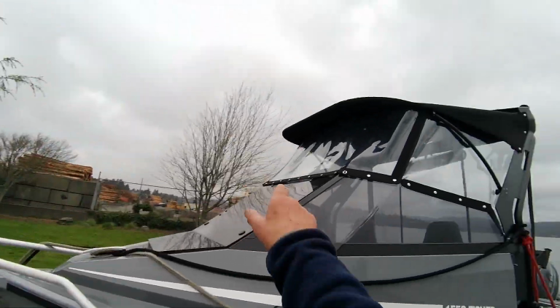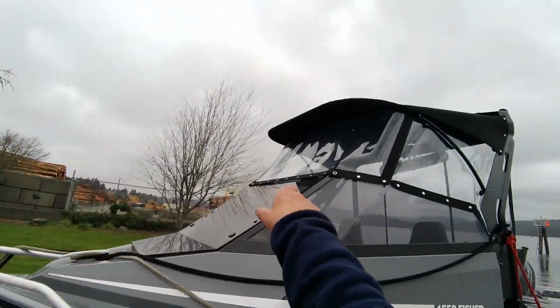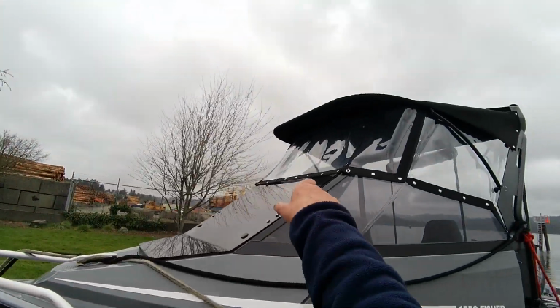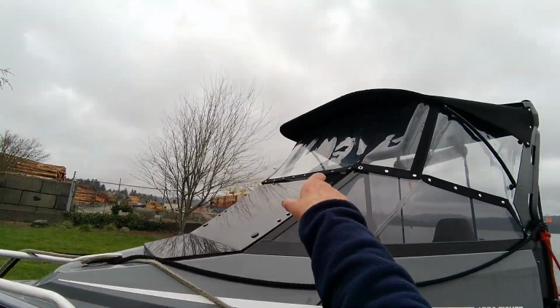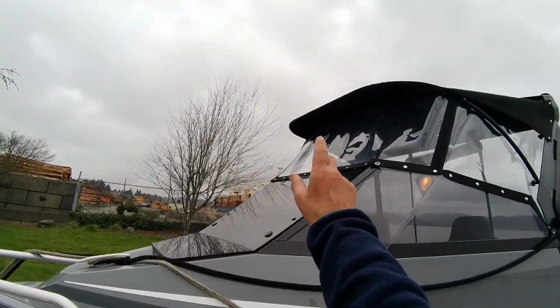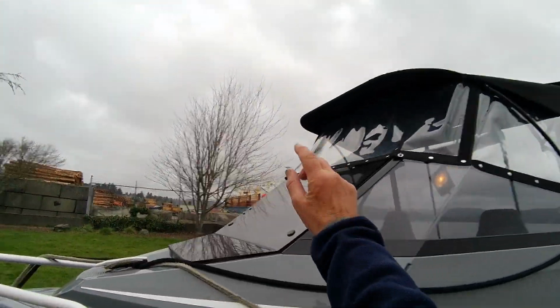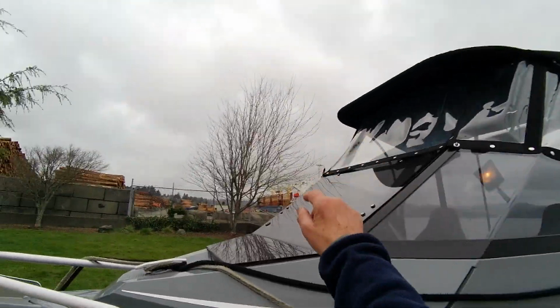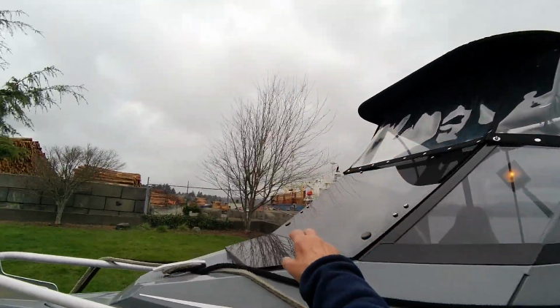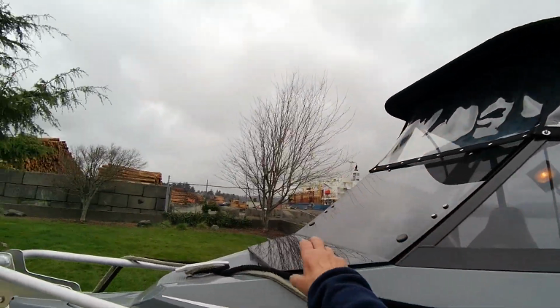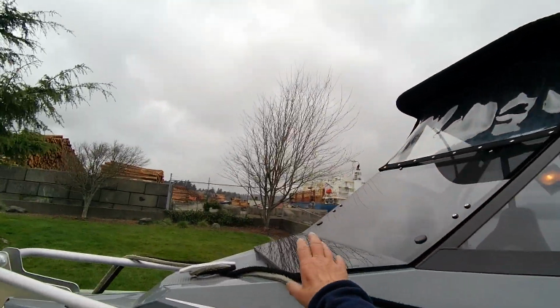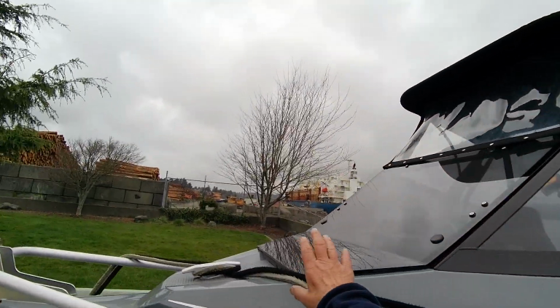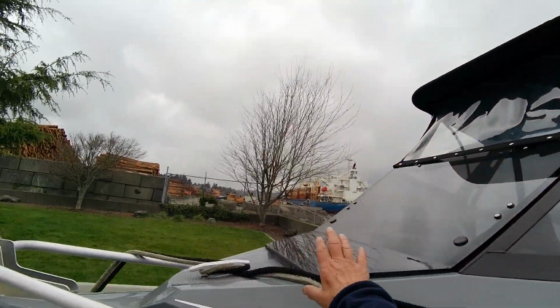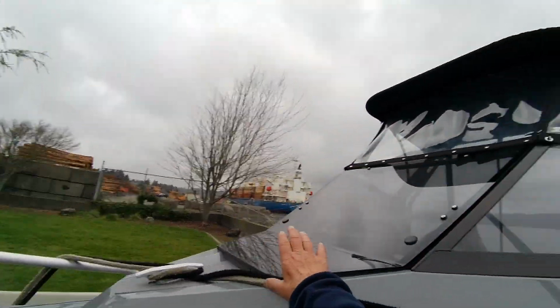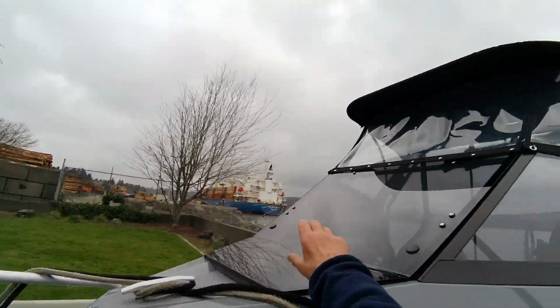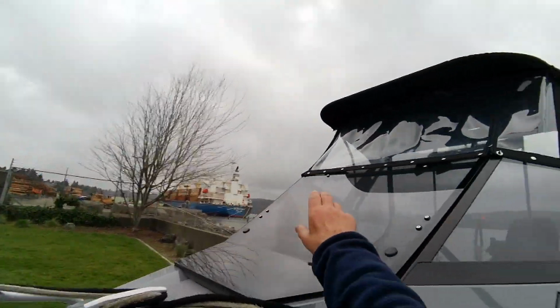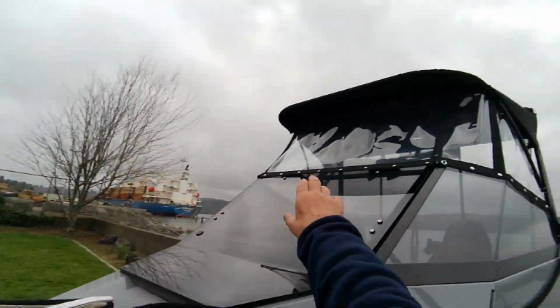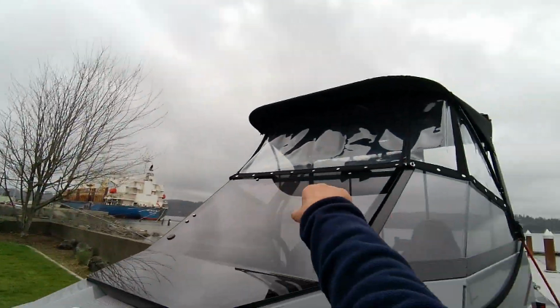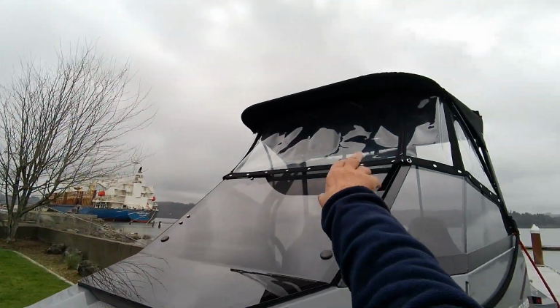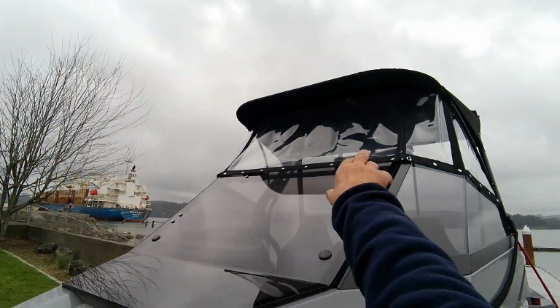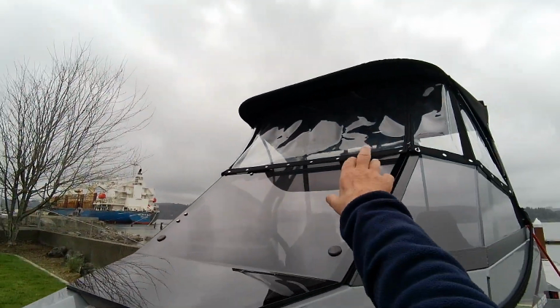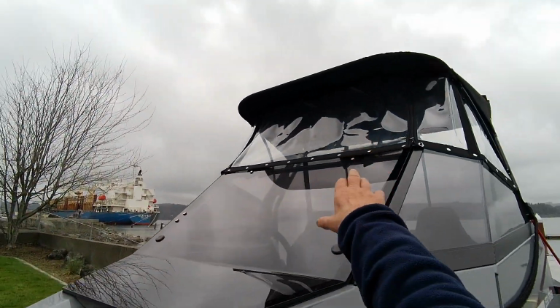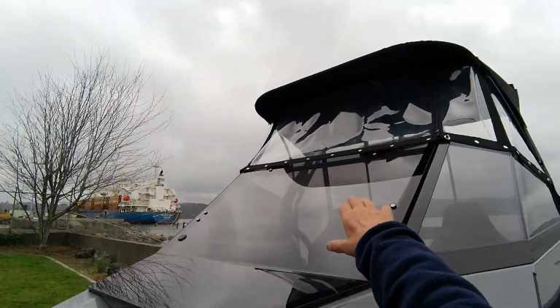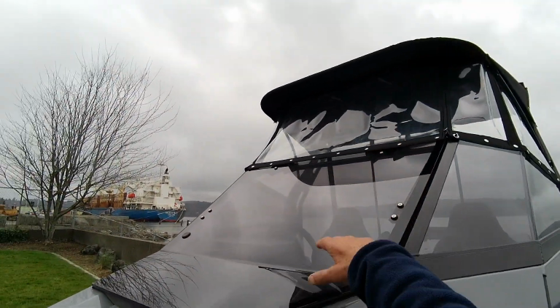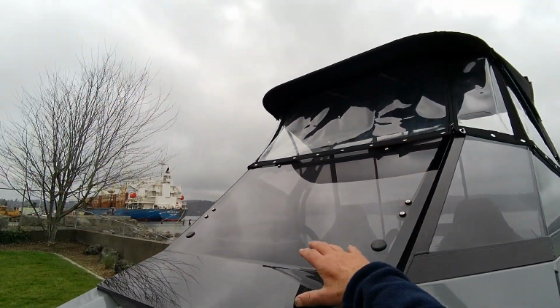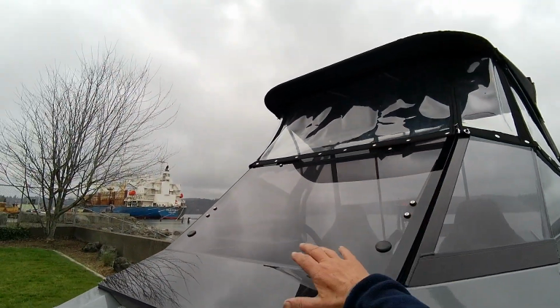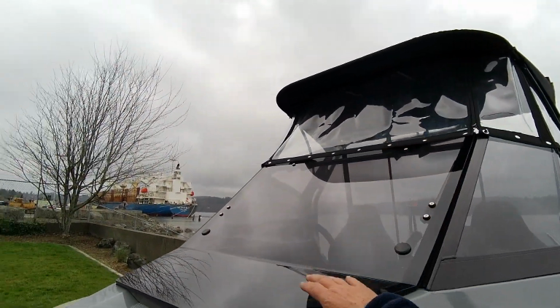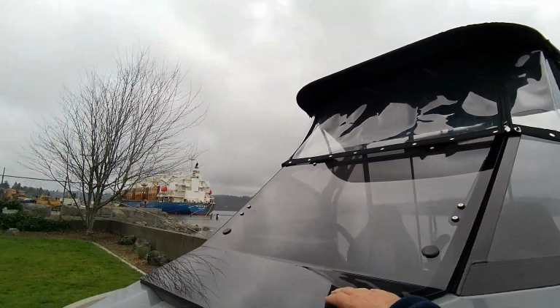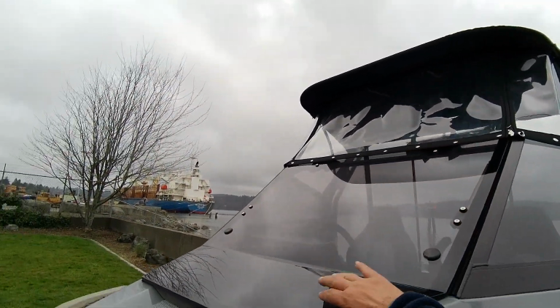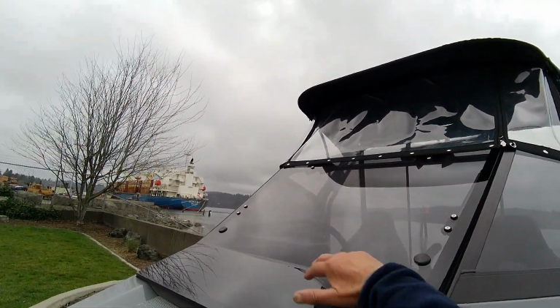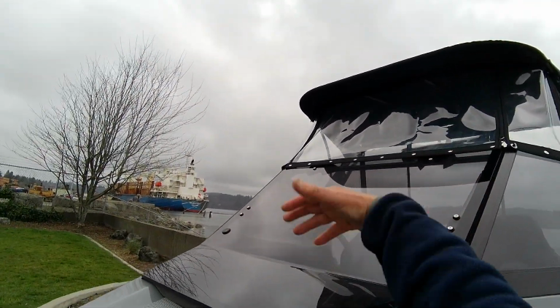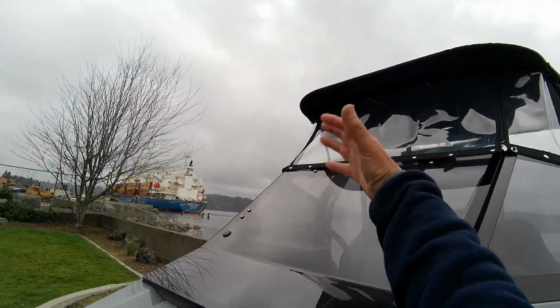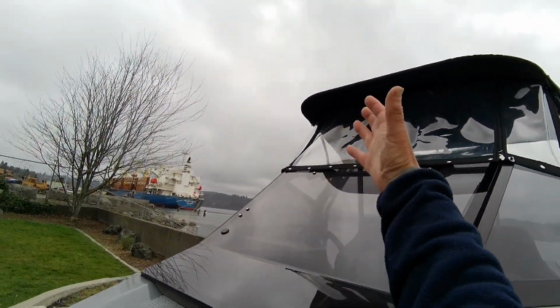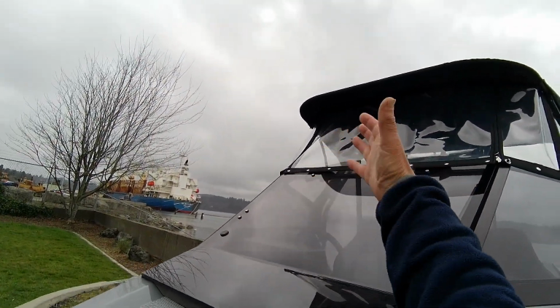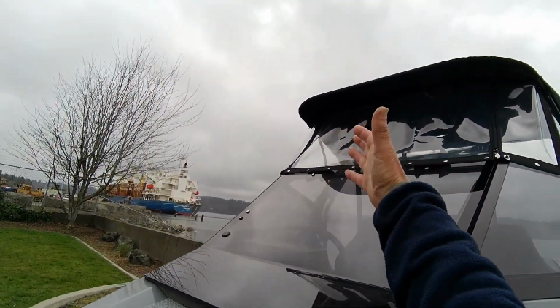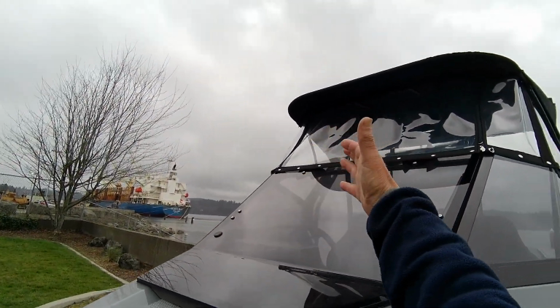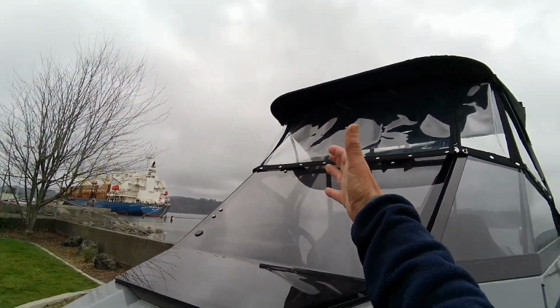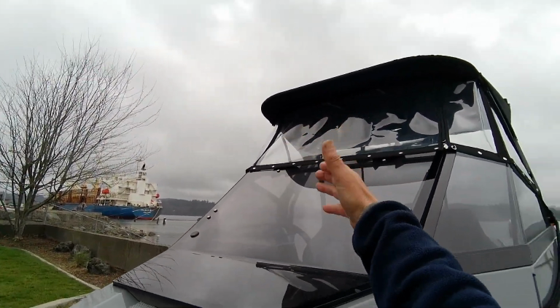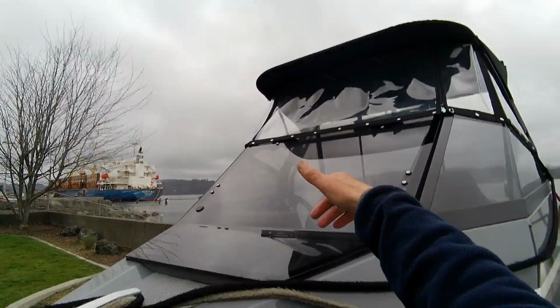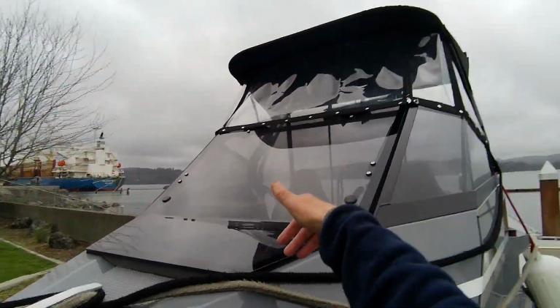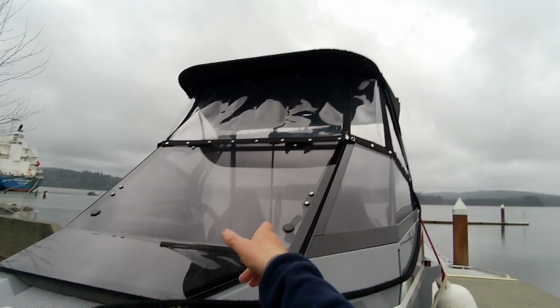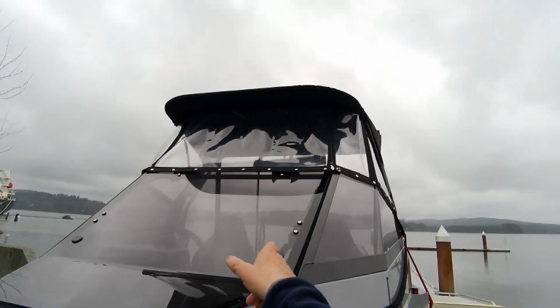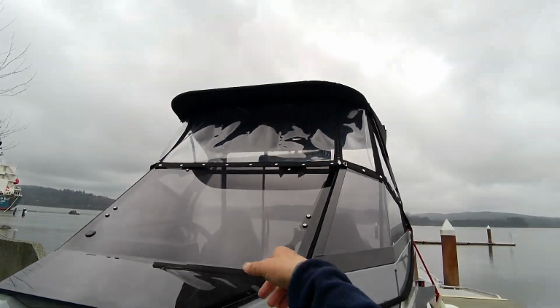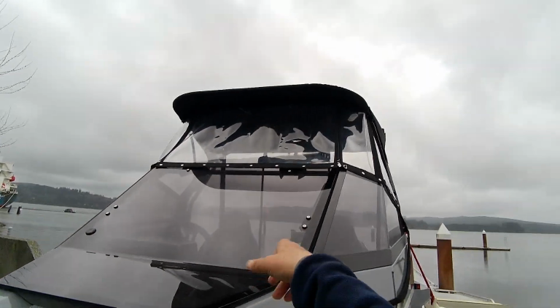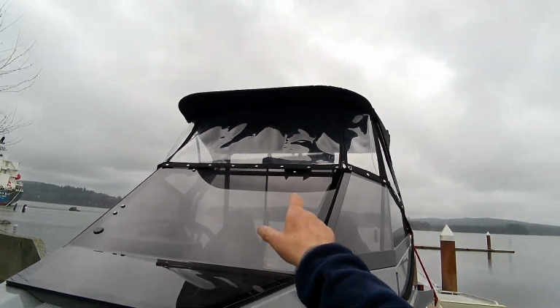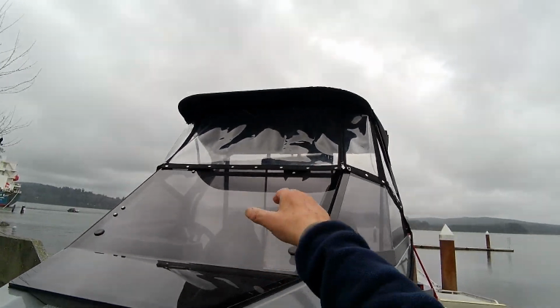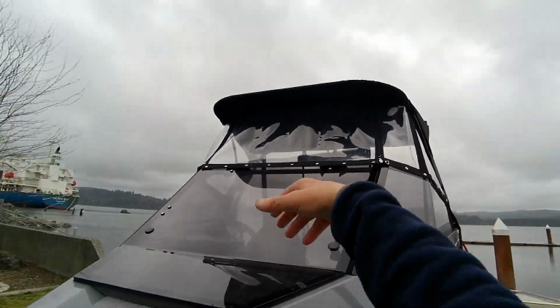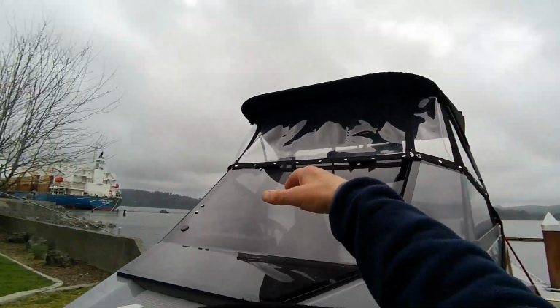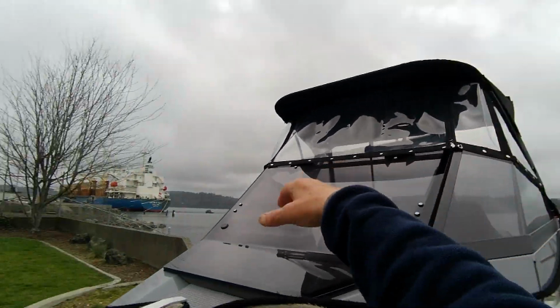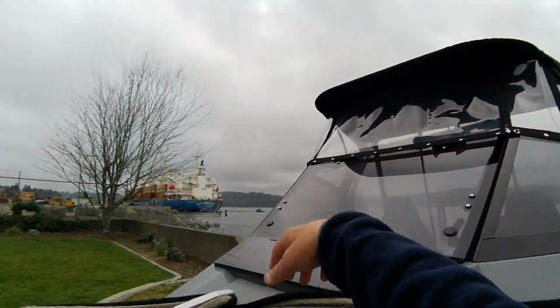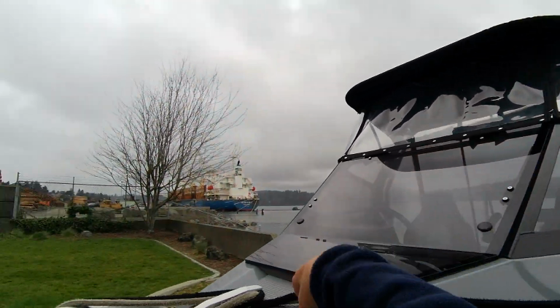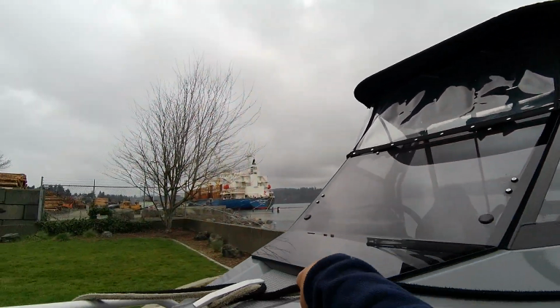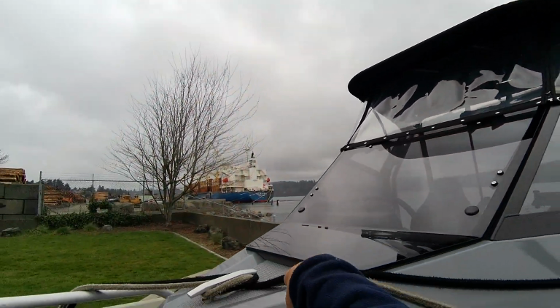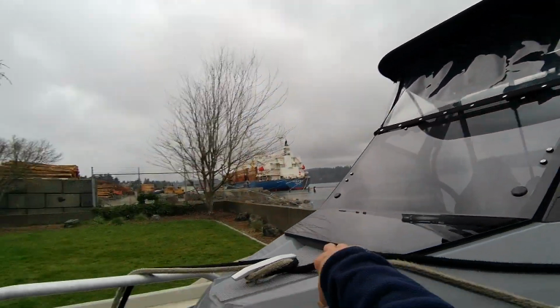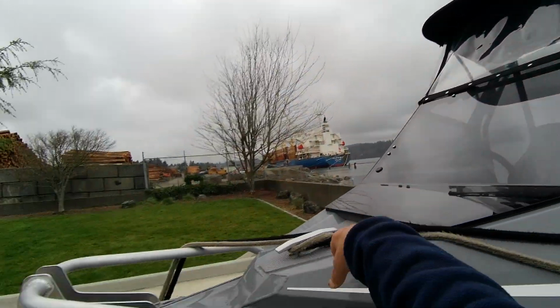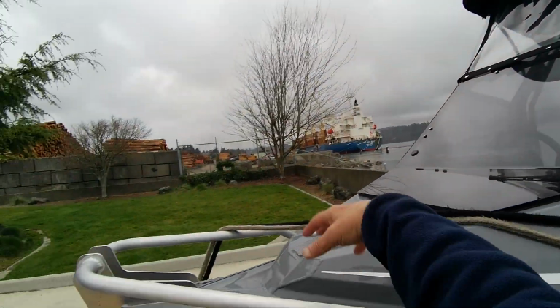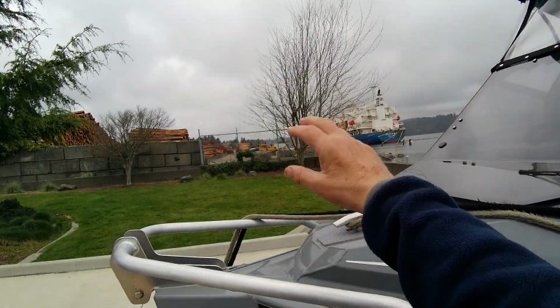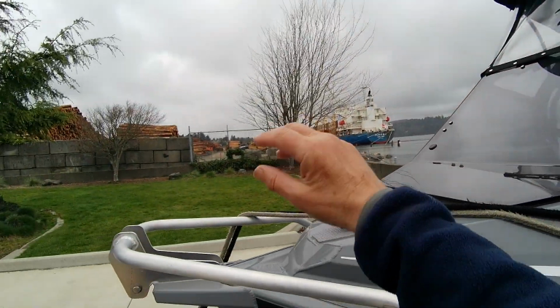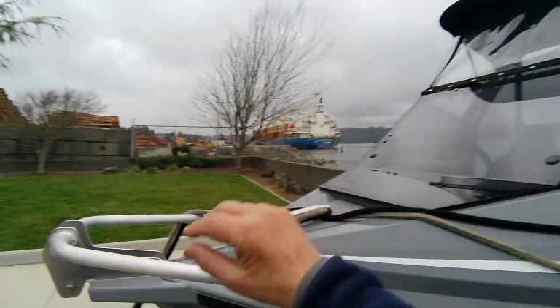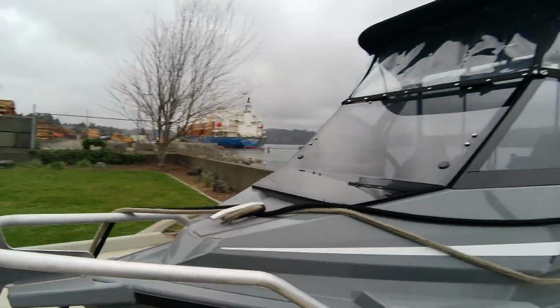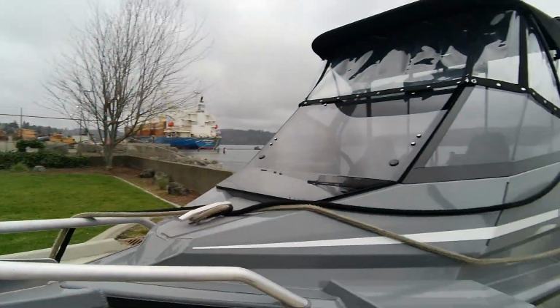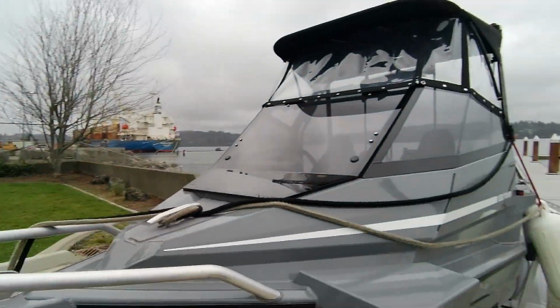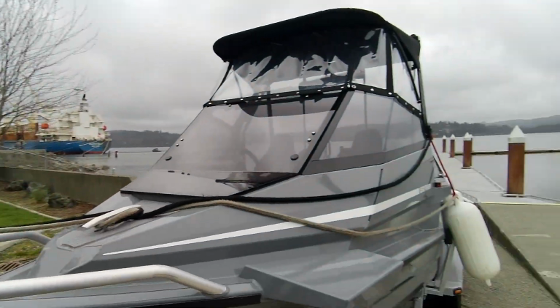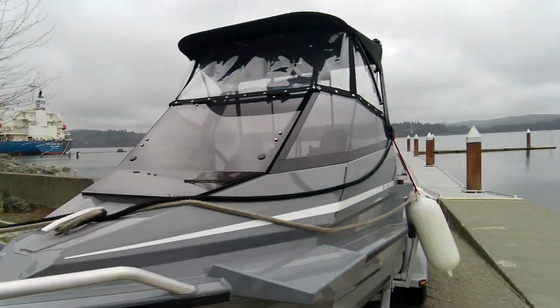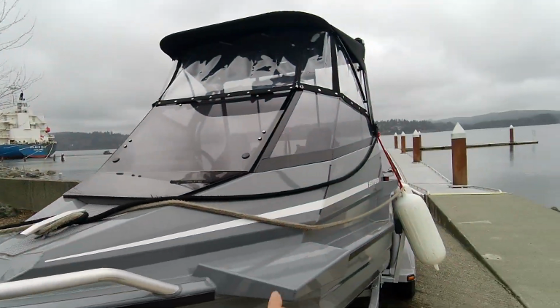So you unsnap that — or unzip it, actually — and then this pops up, makes it kind of neat. You can stand out here and do some fishing.